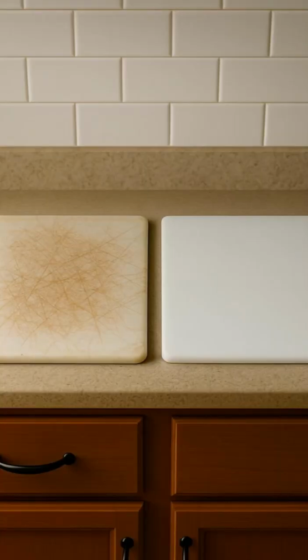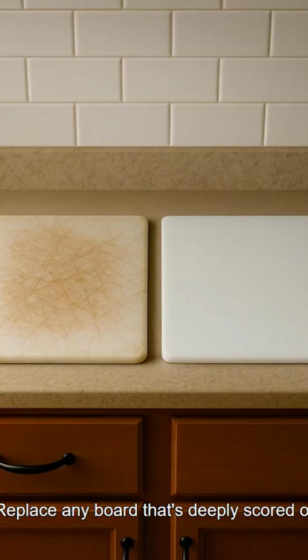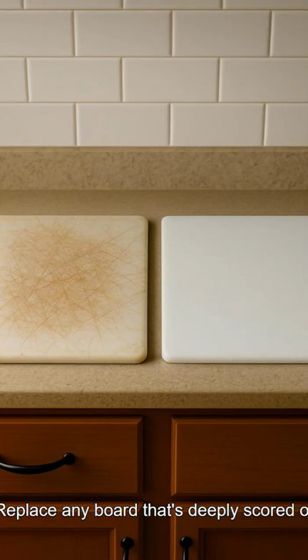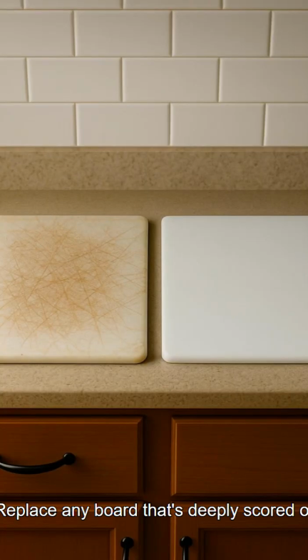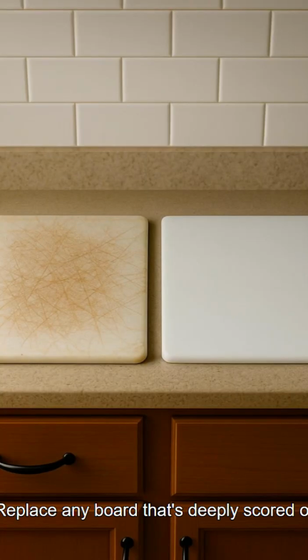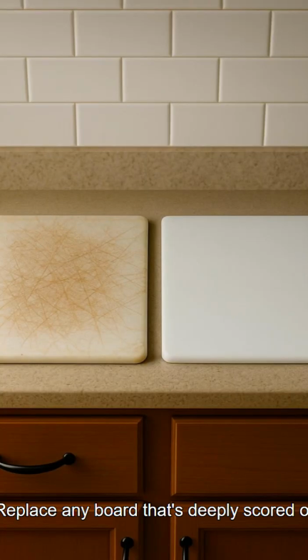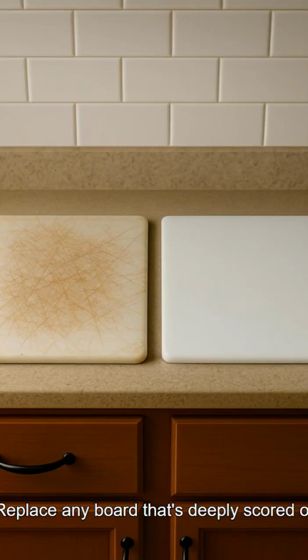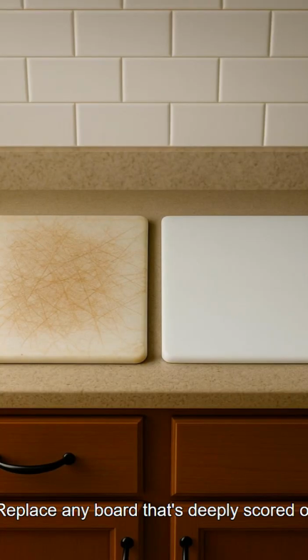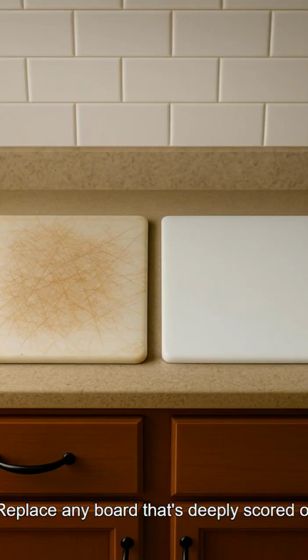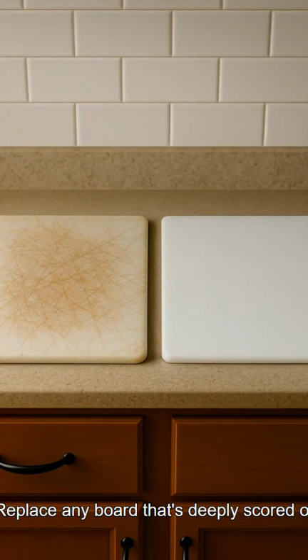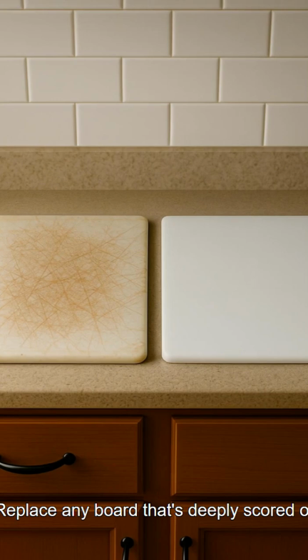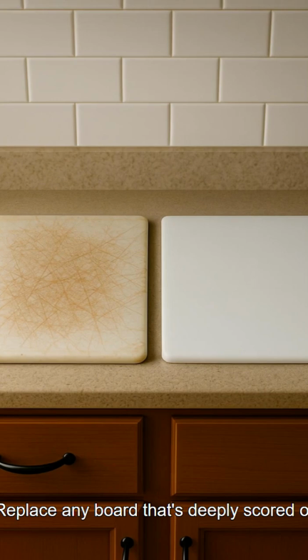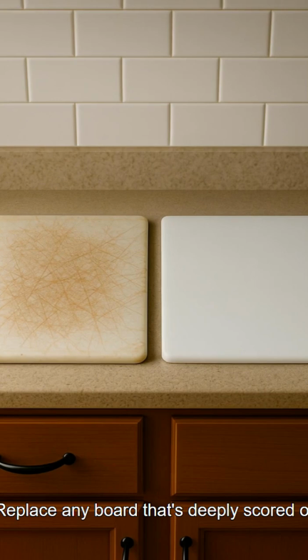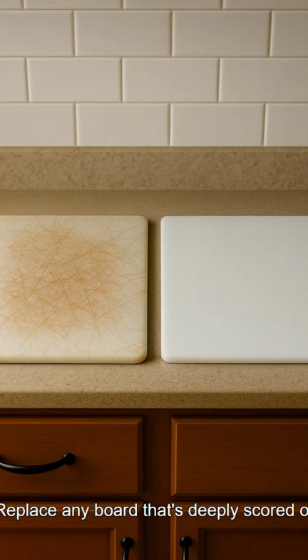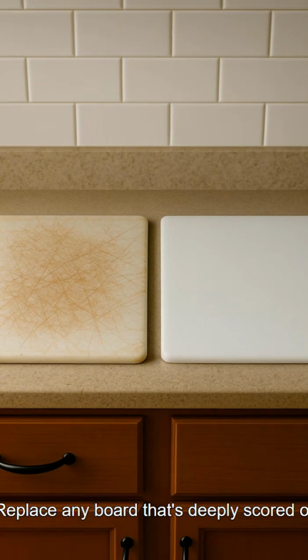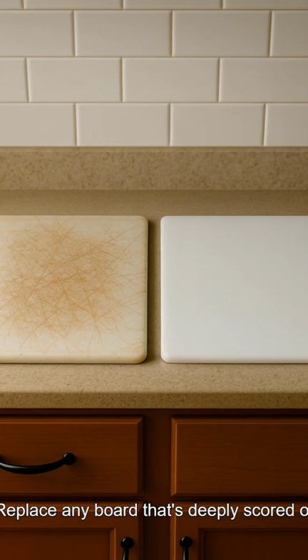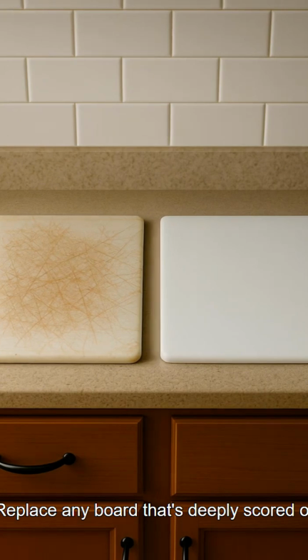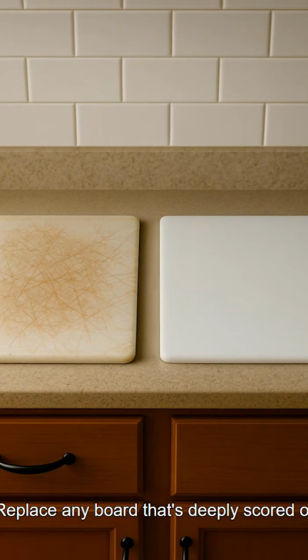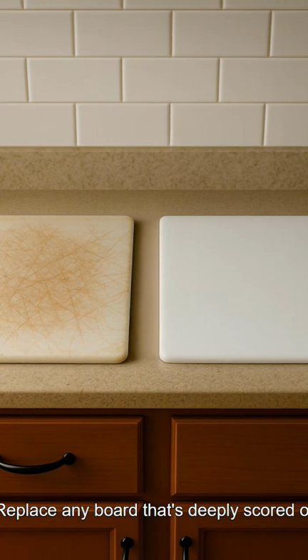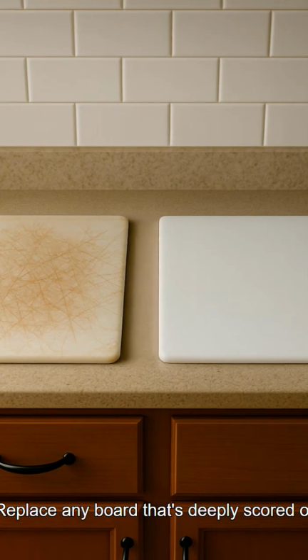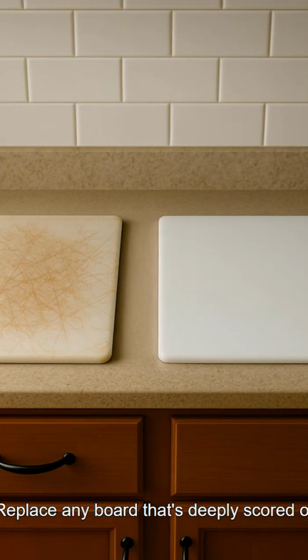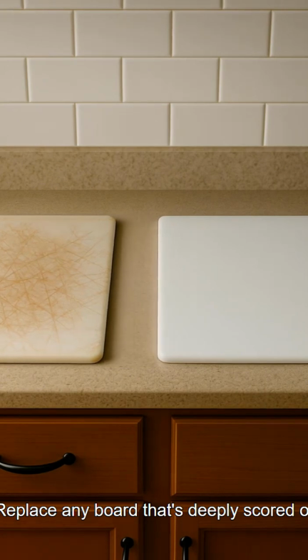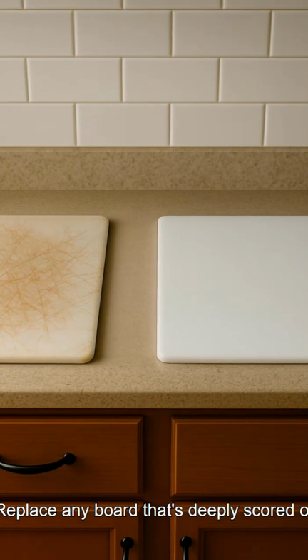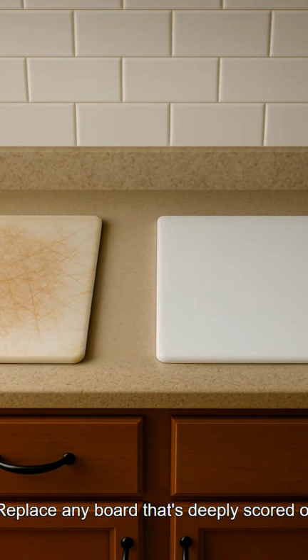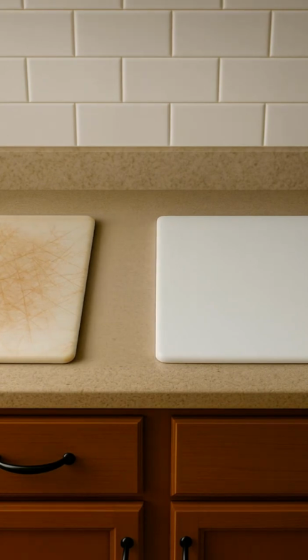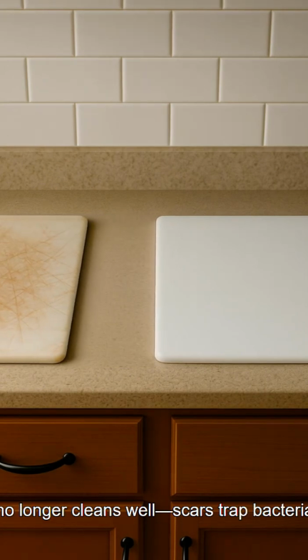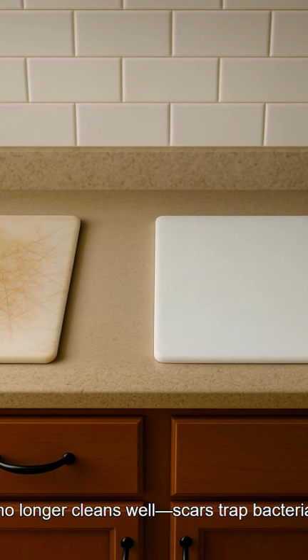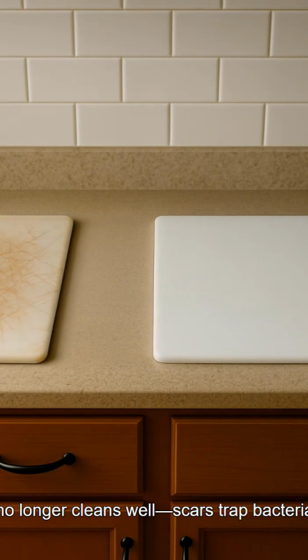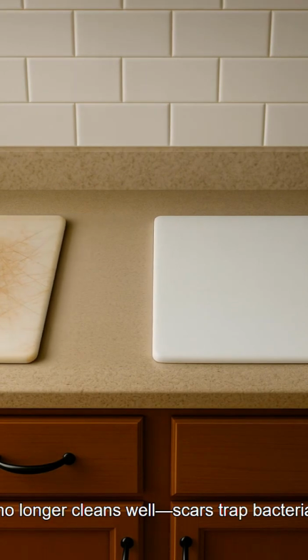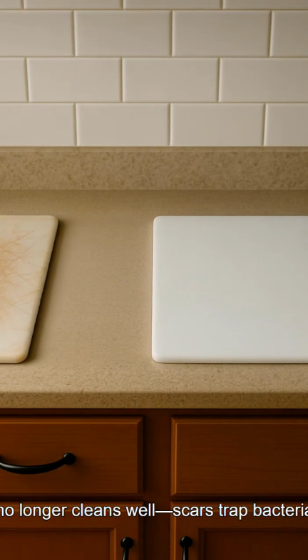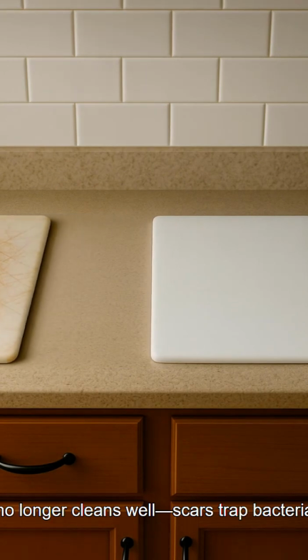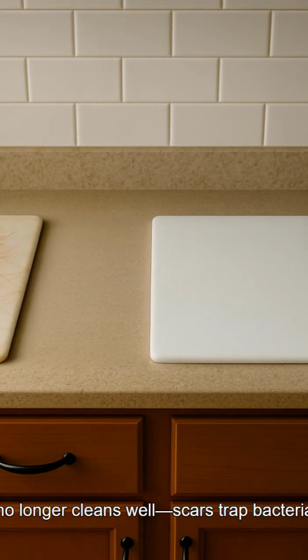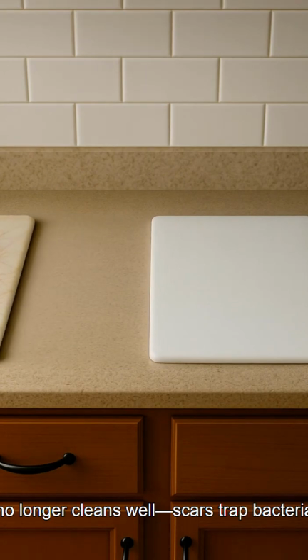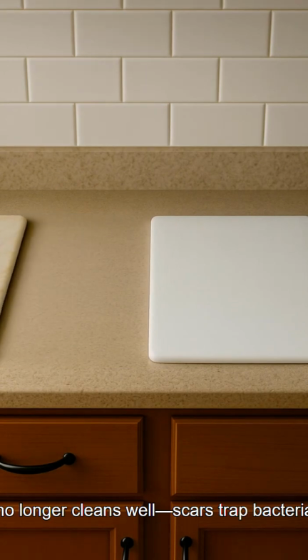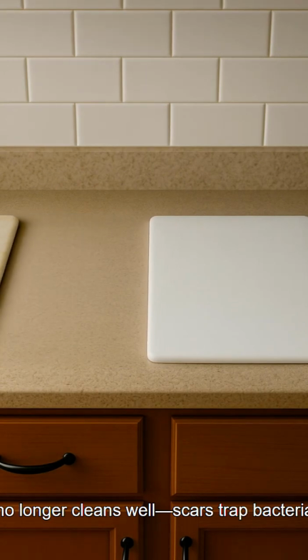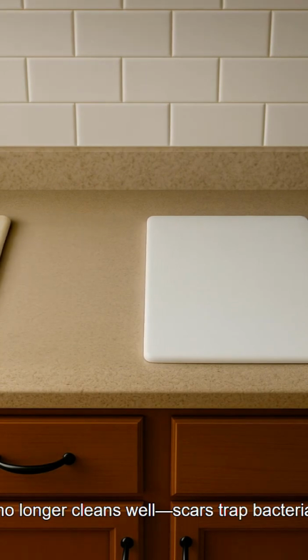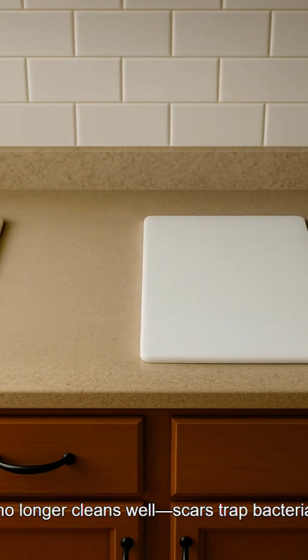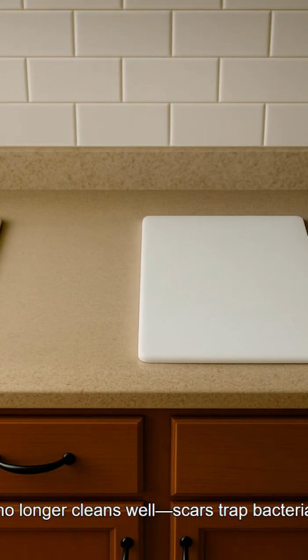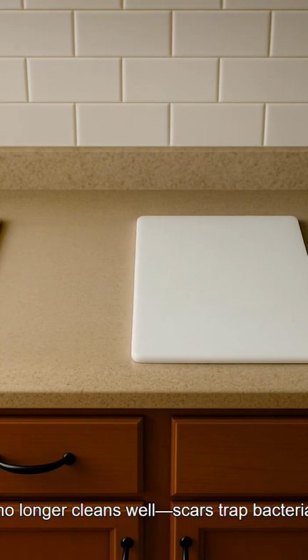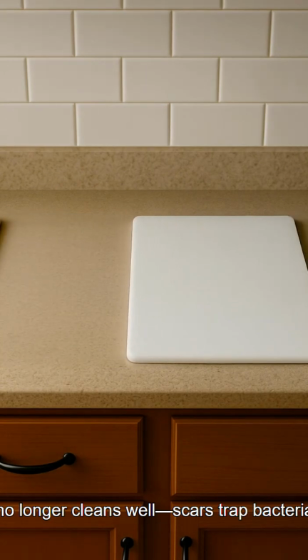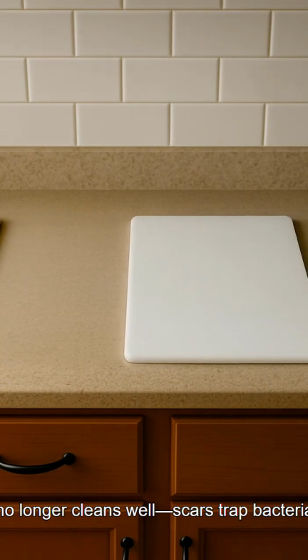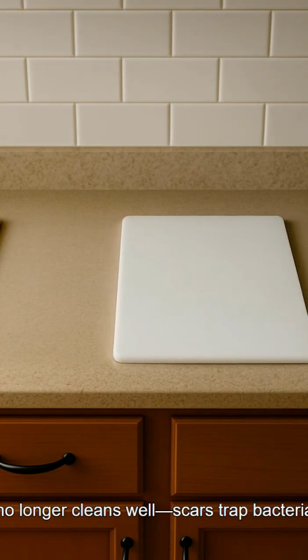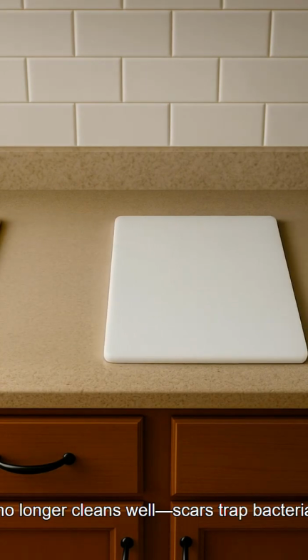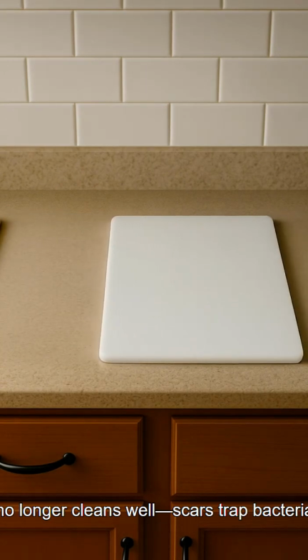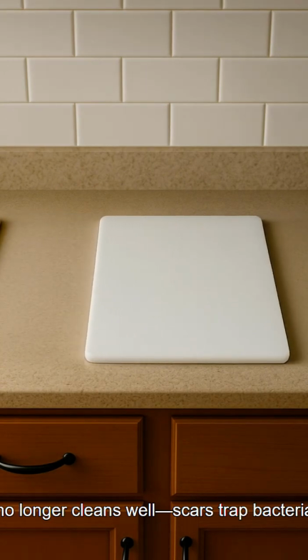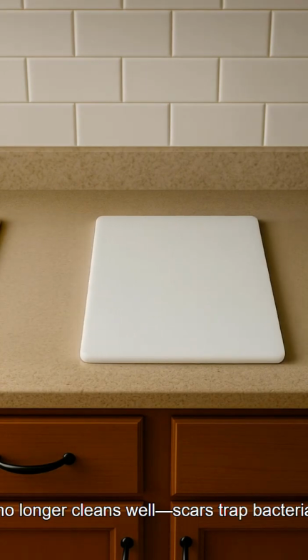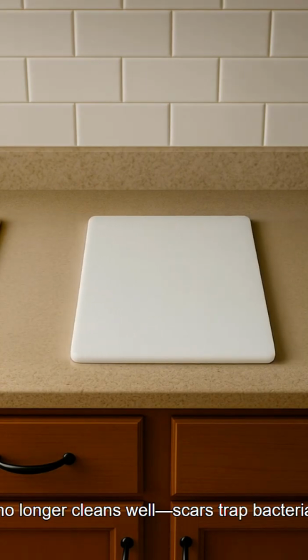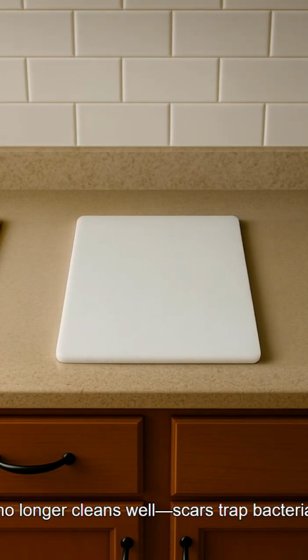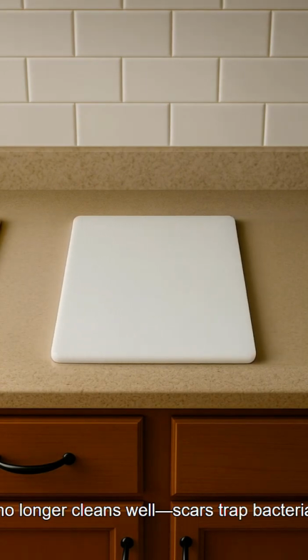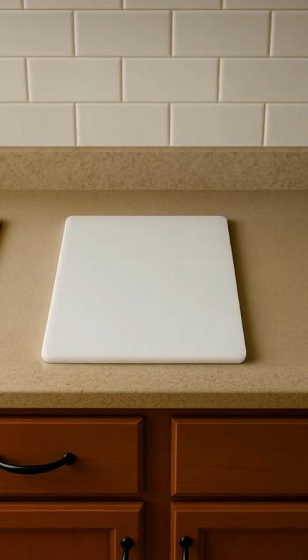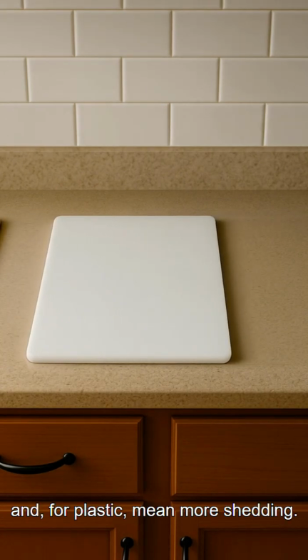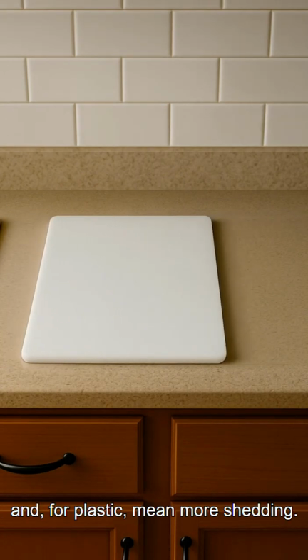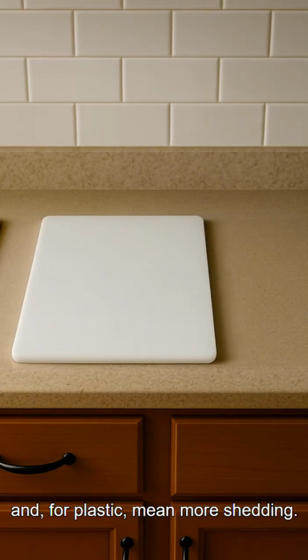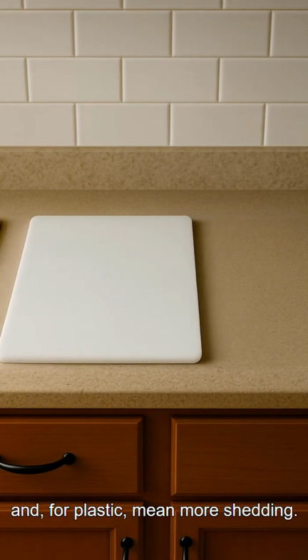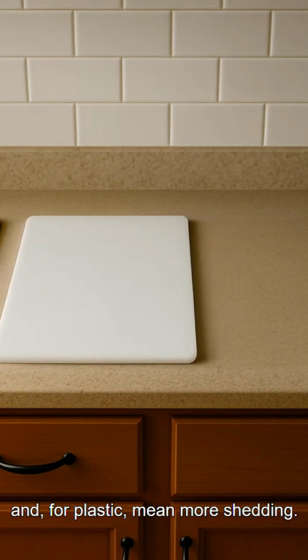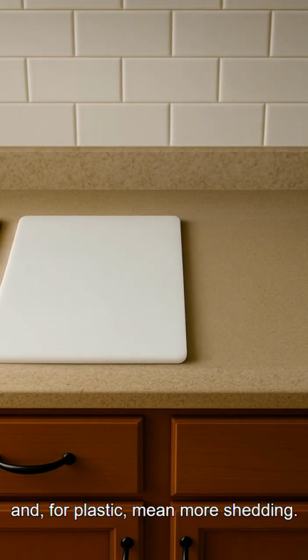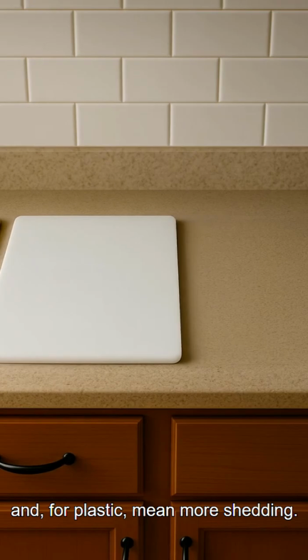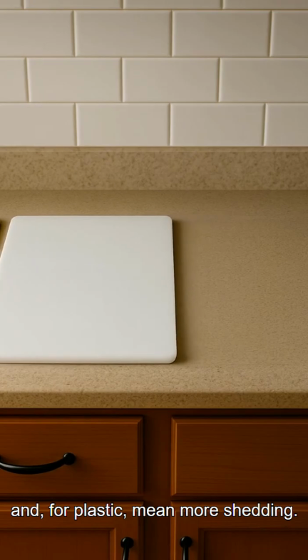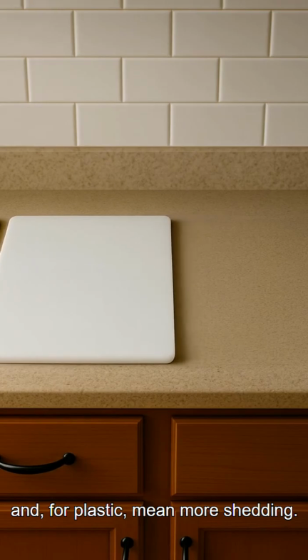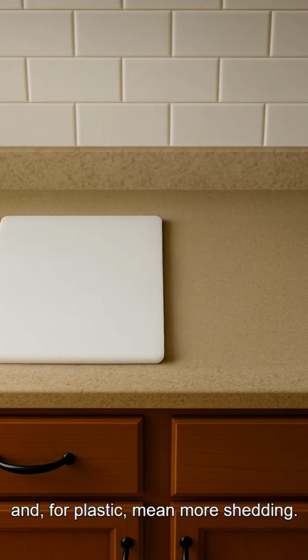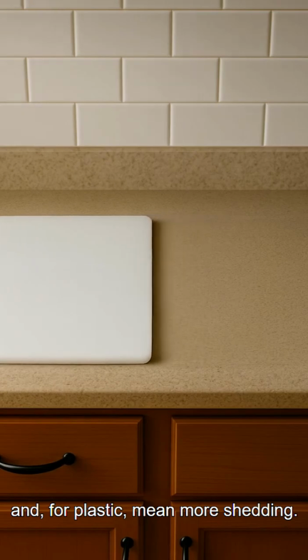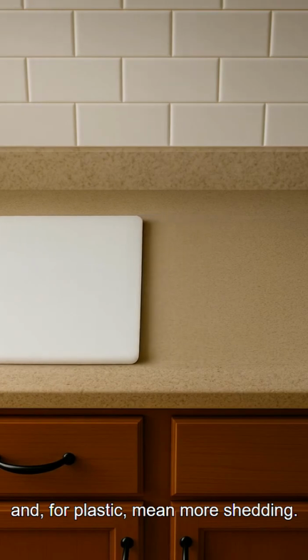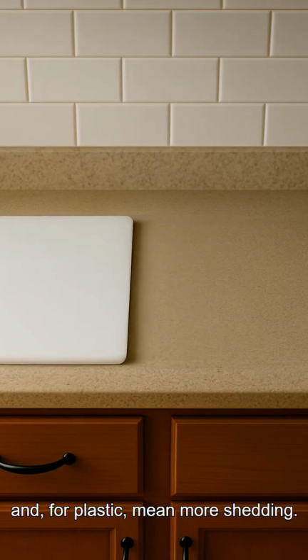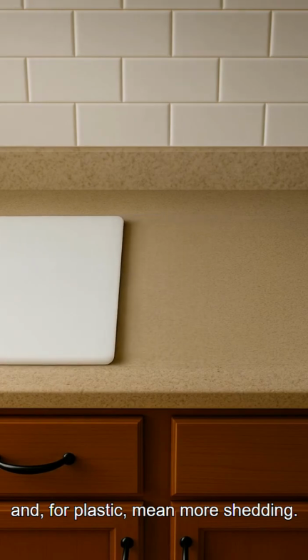Replace any board that's deeply scored or no longer cleans well. Scars trap bacteria, and for plastic boards, mean more shedding.